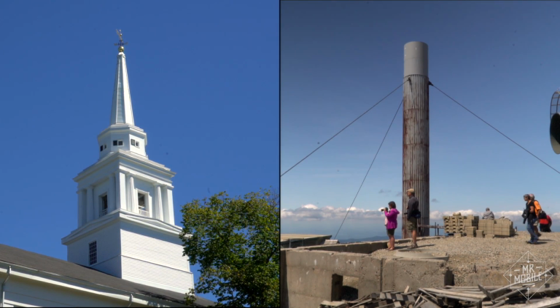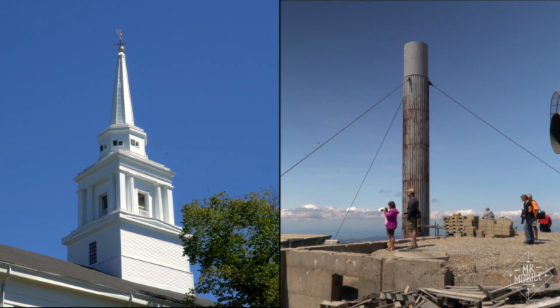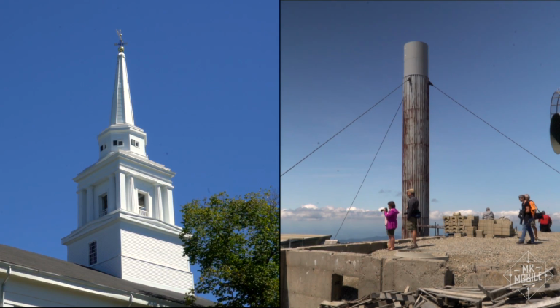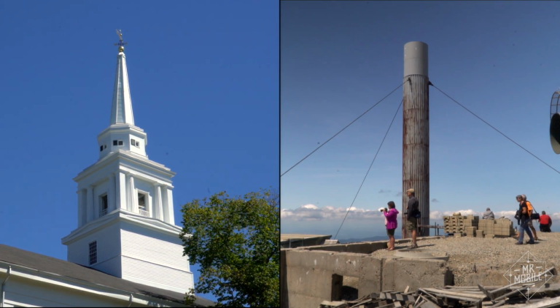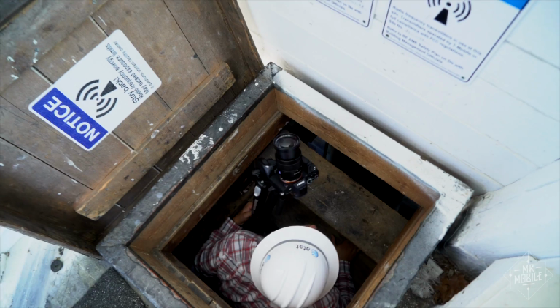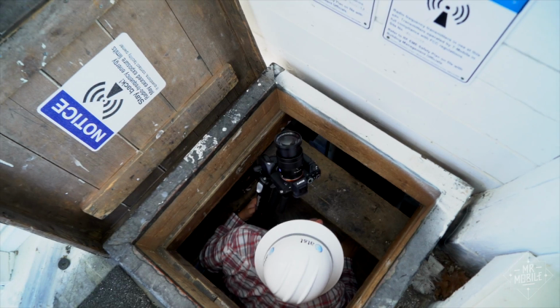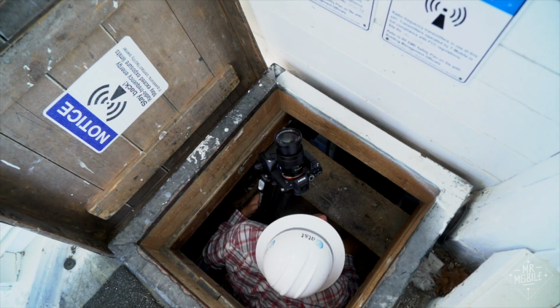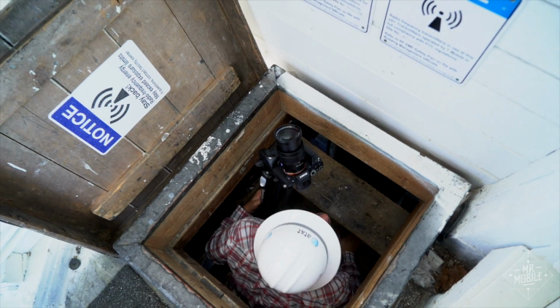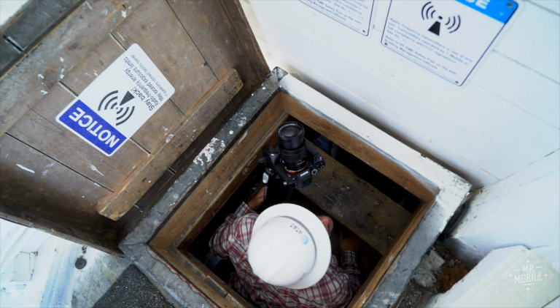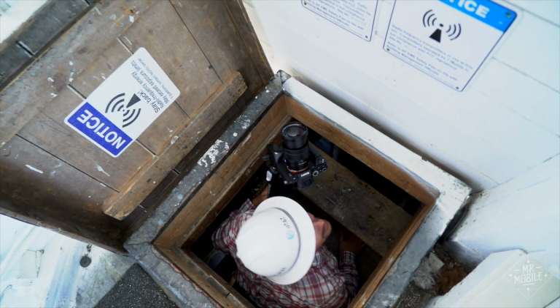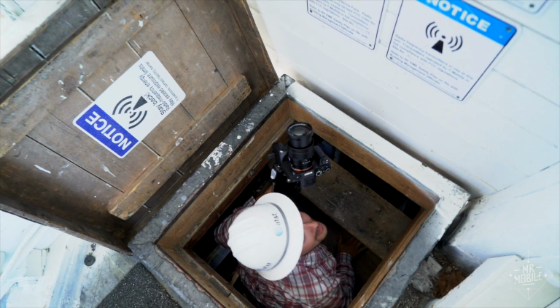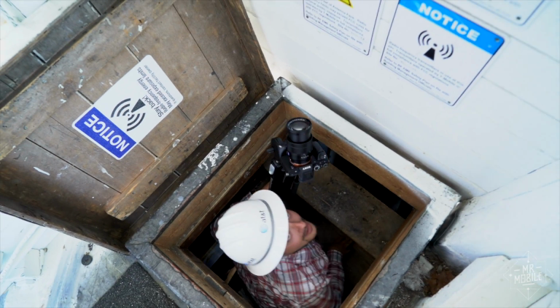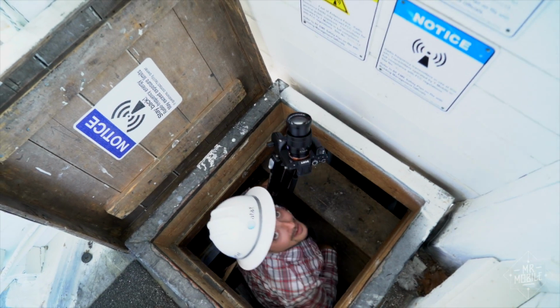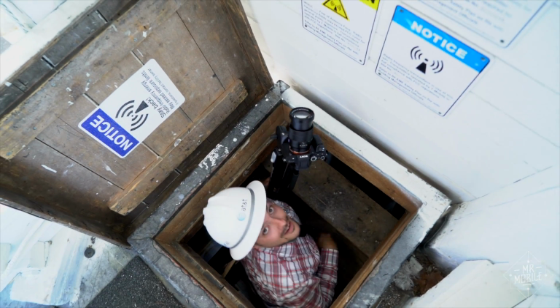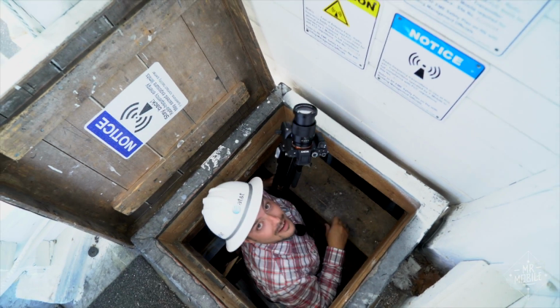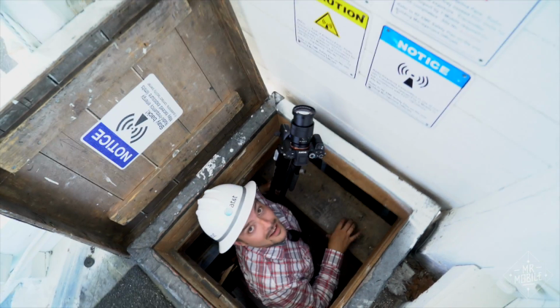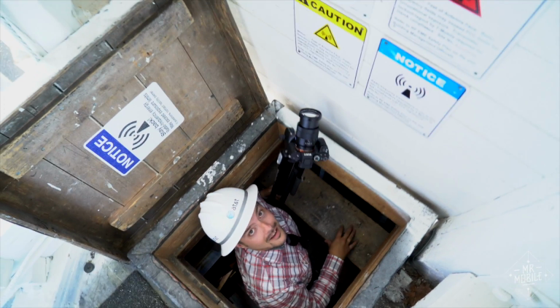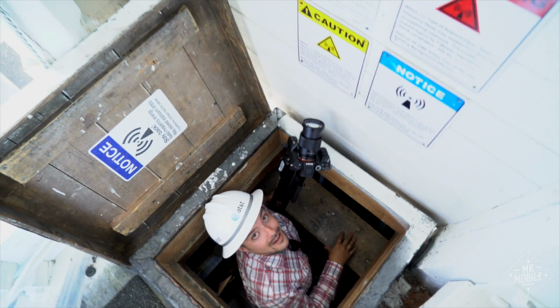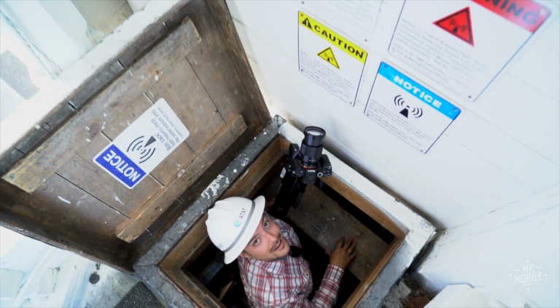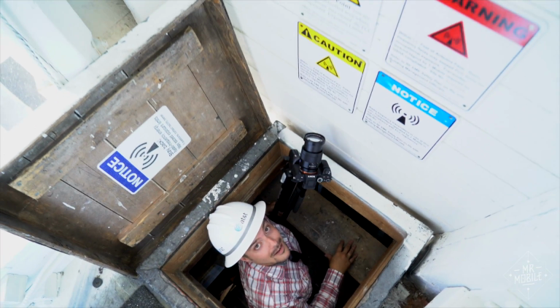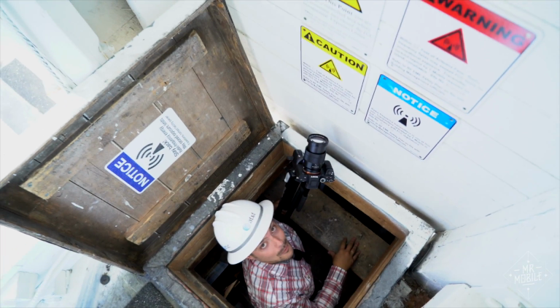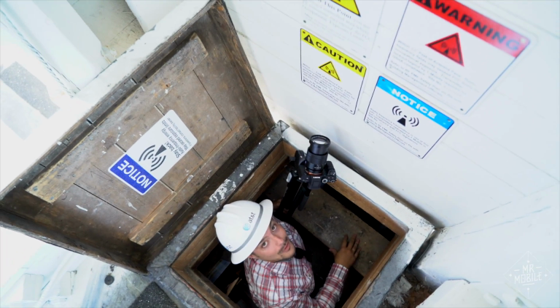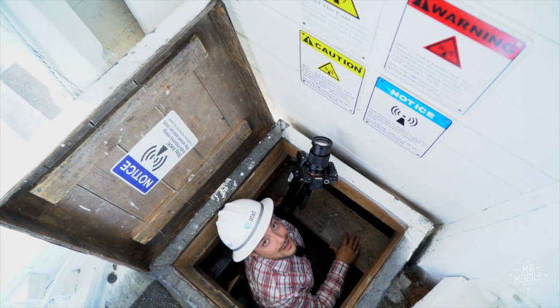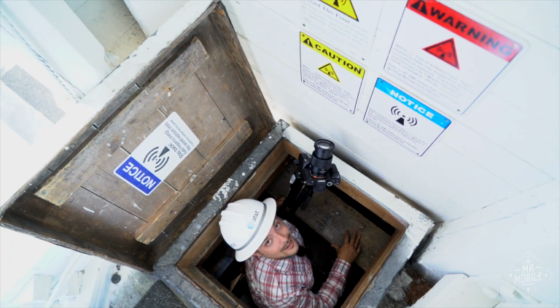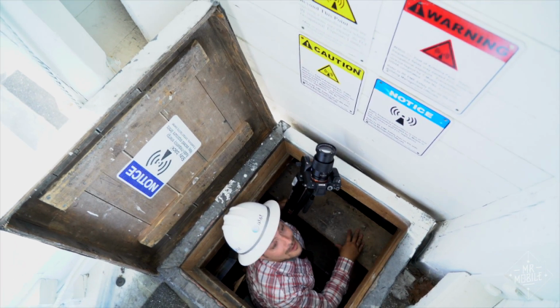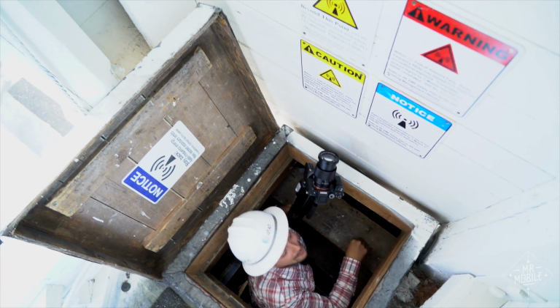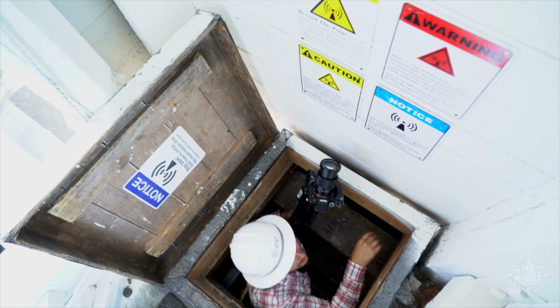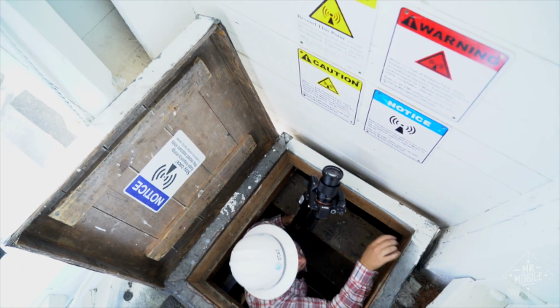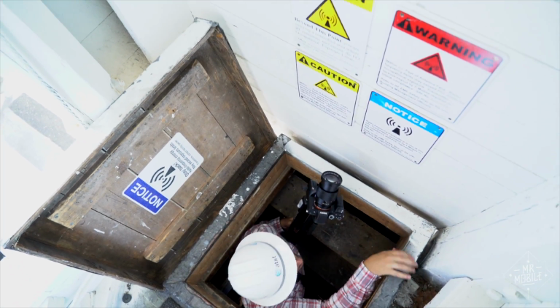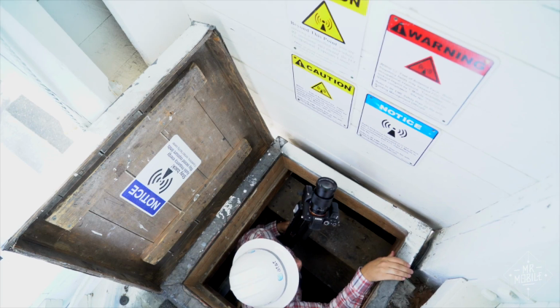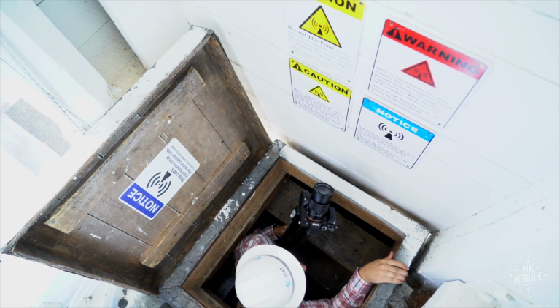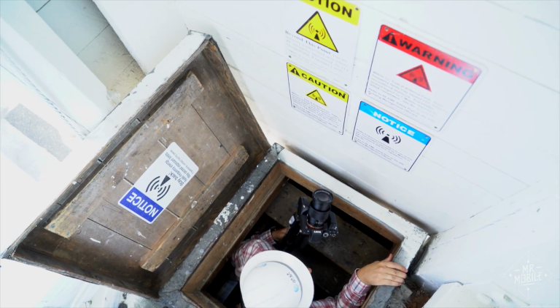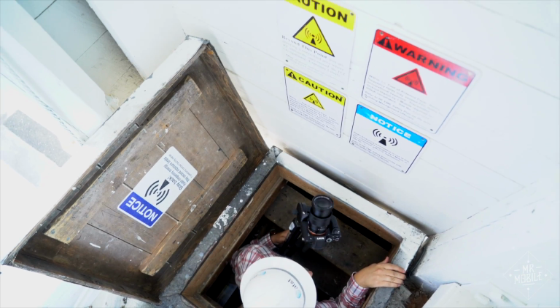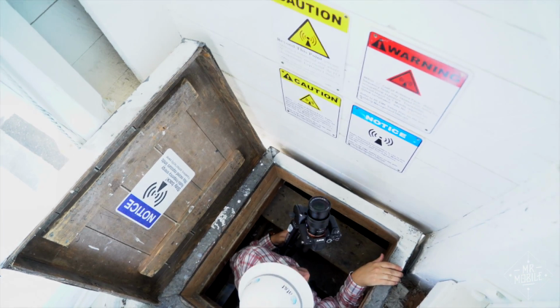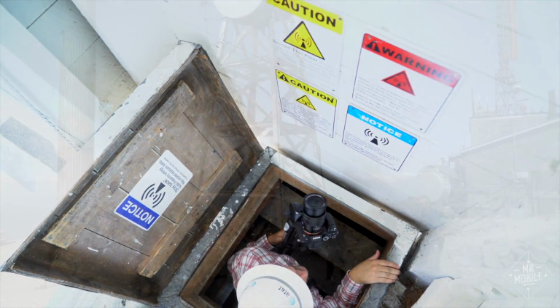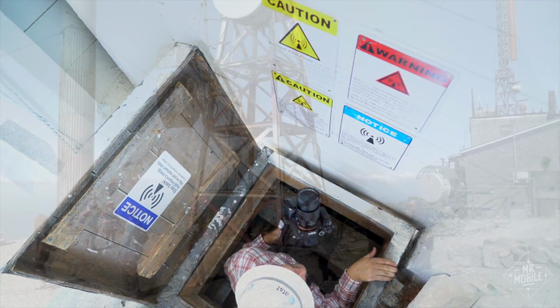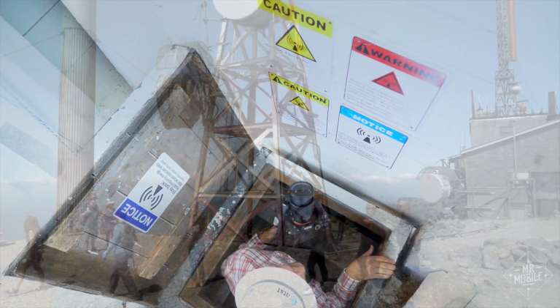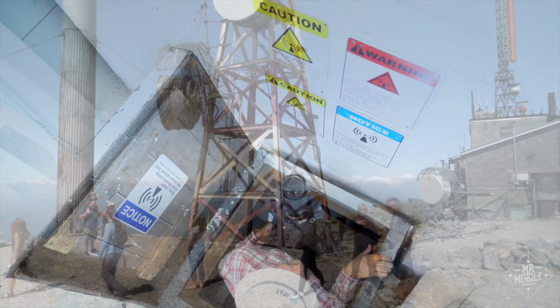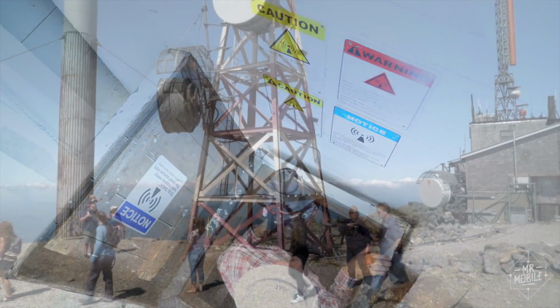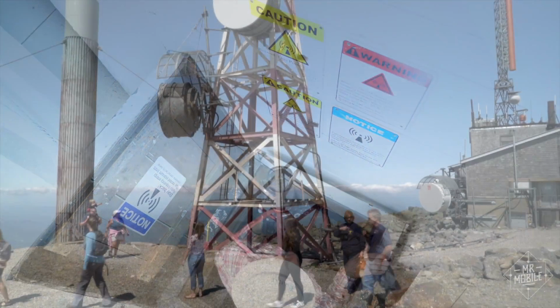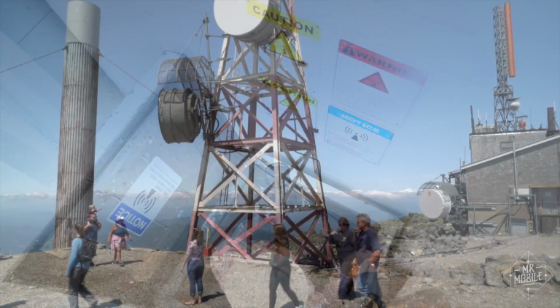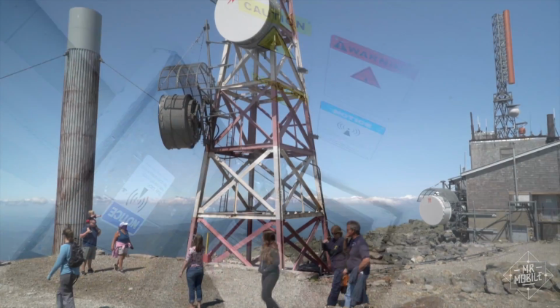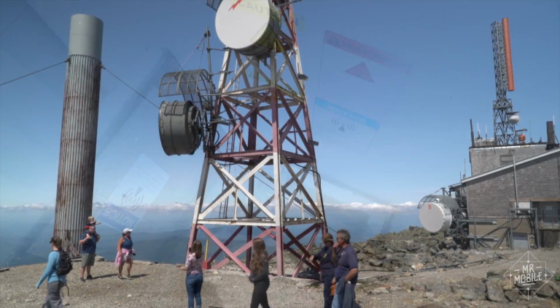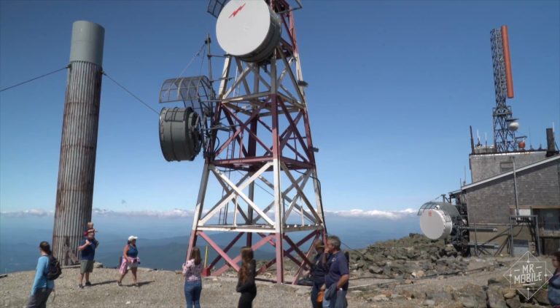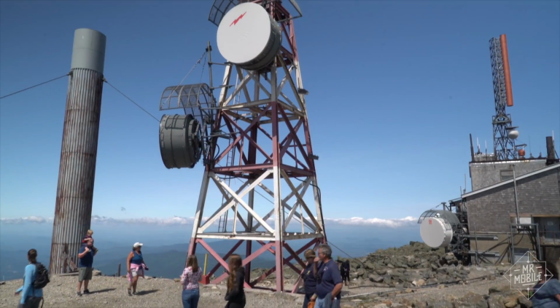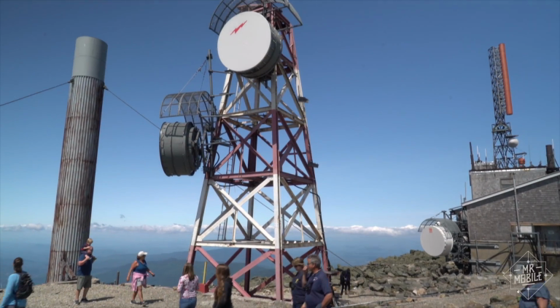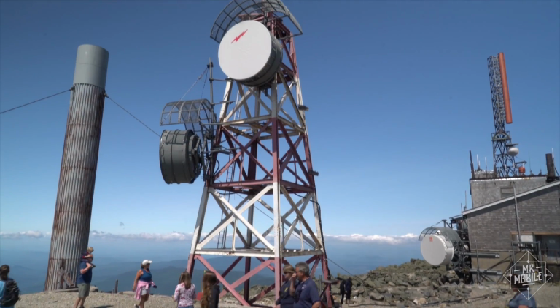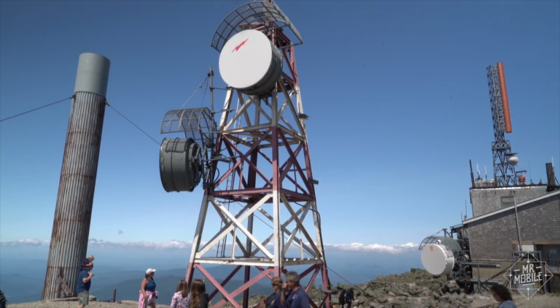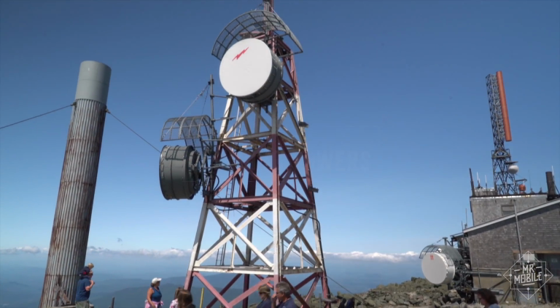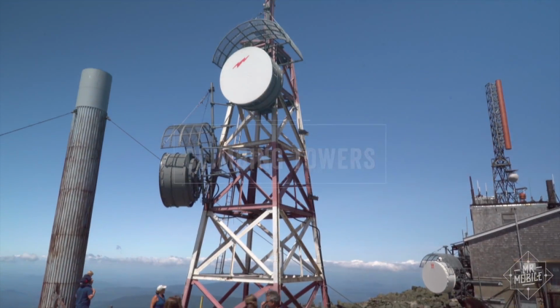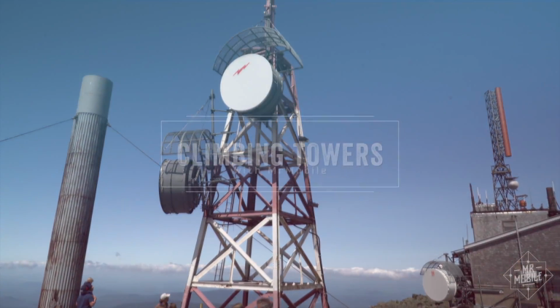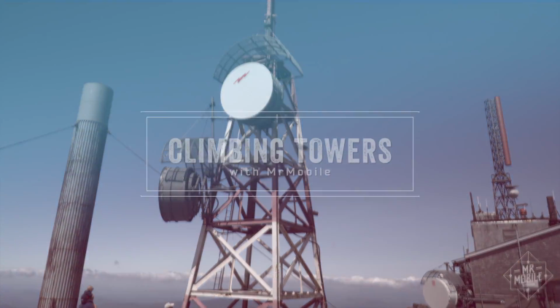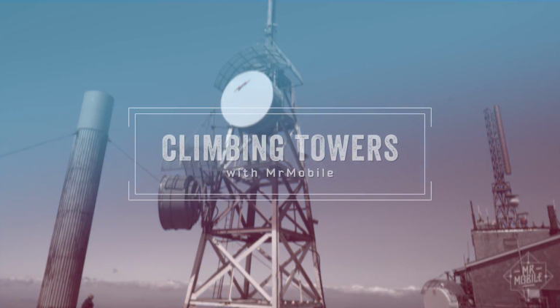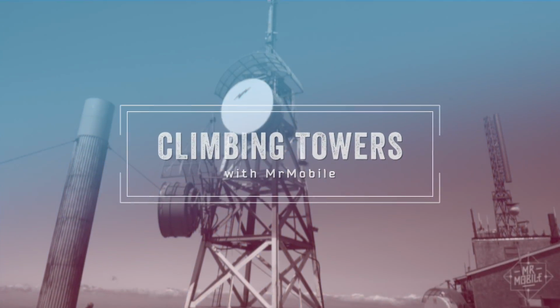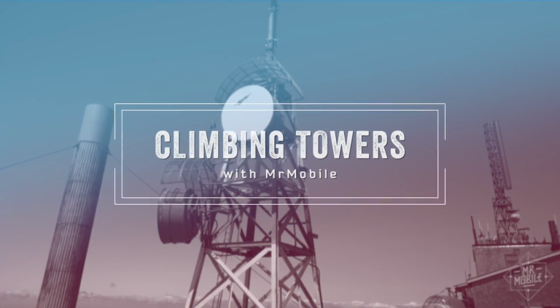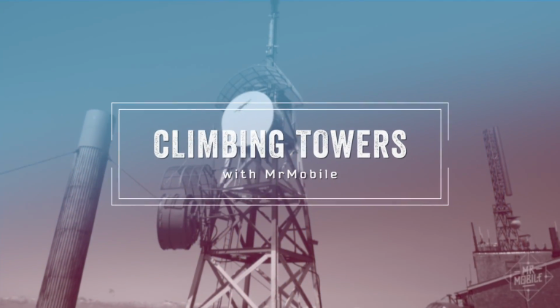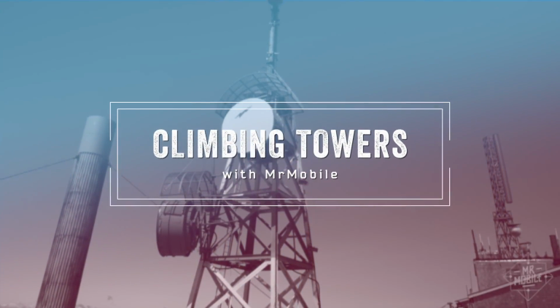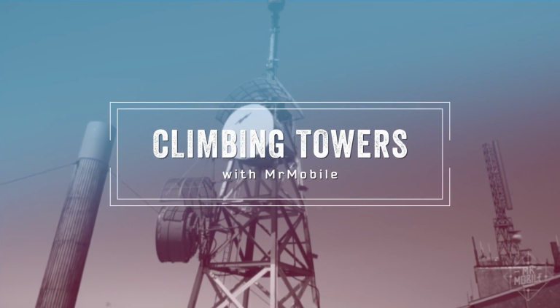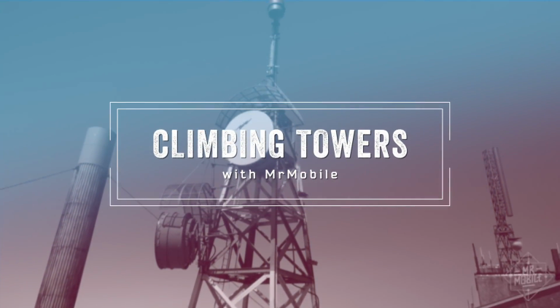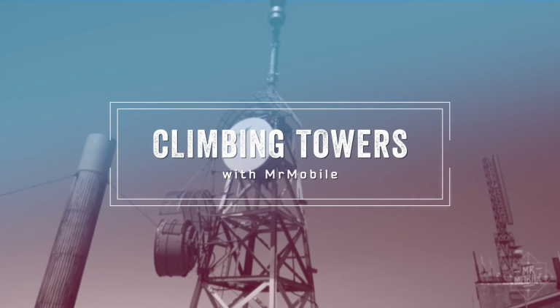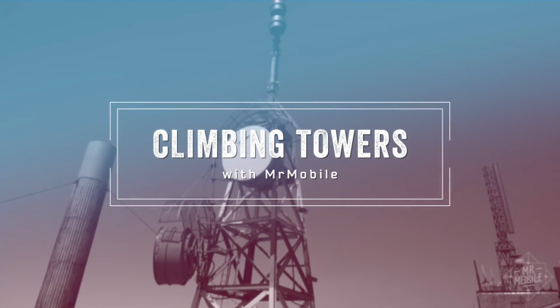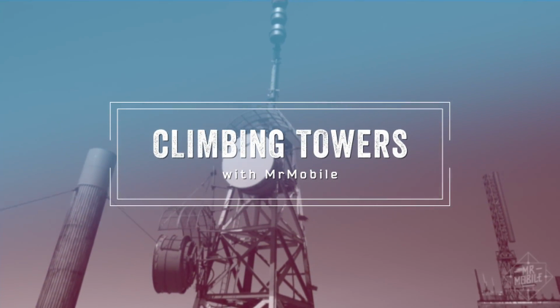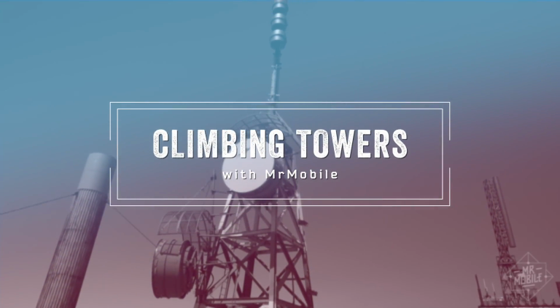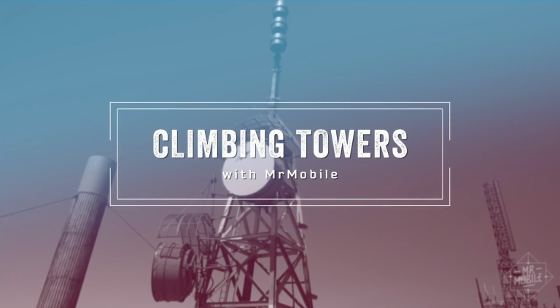I'm Michael Fisher. Join me to learn about the network behind your phone on the Mr. Mobile Tower Tour.